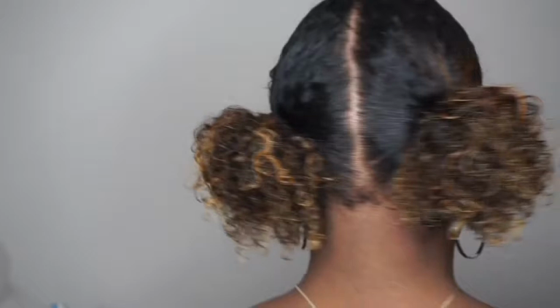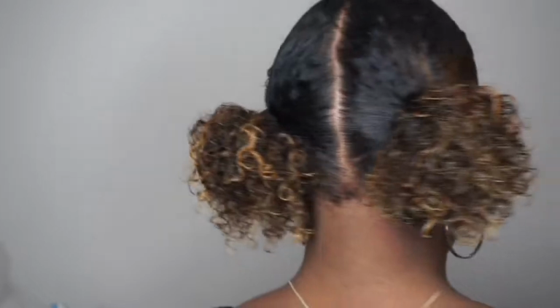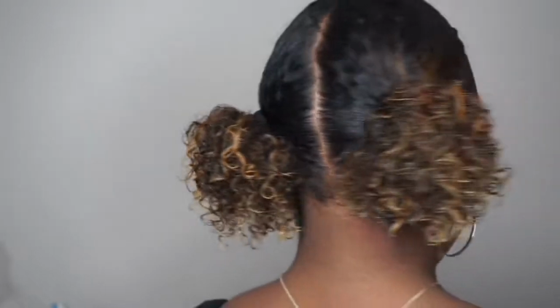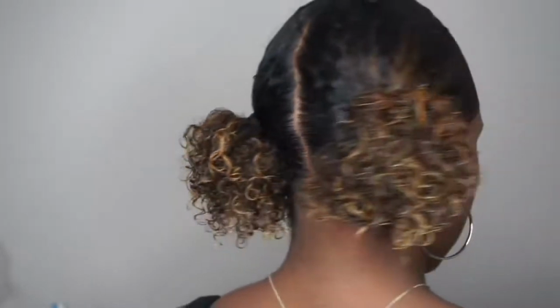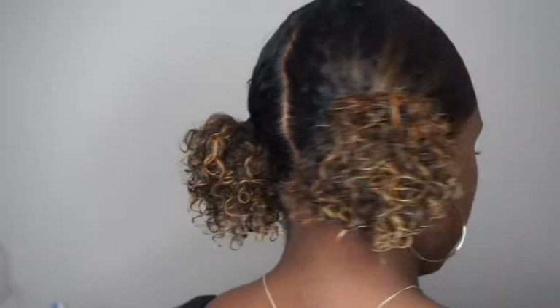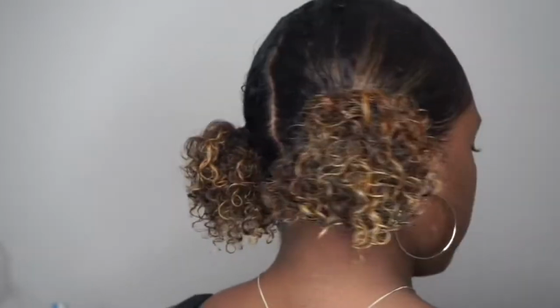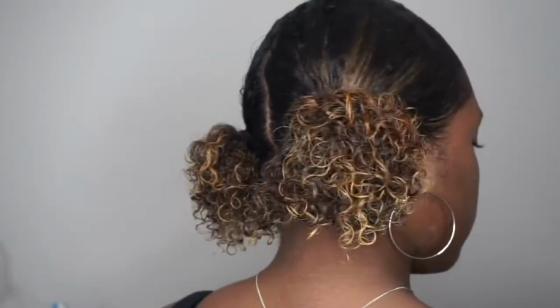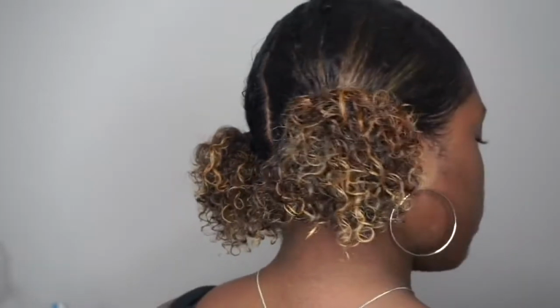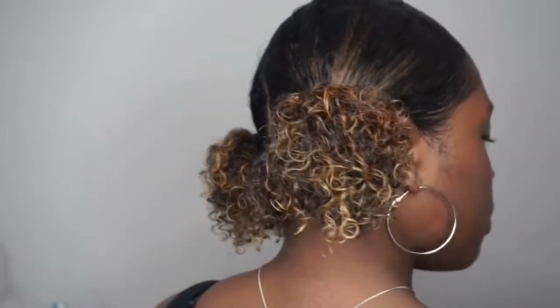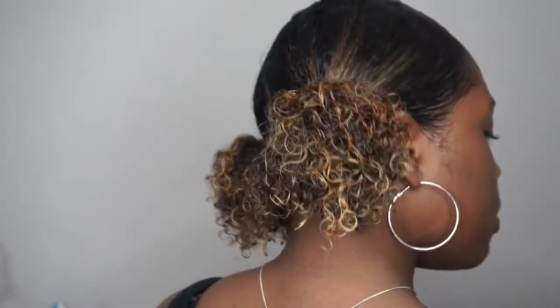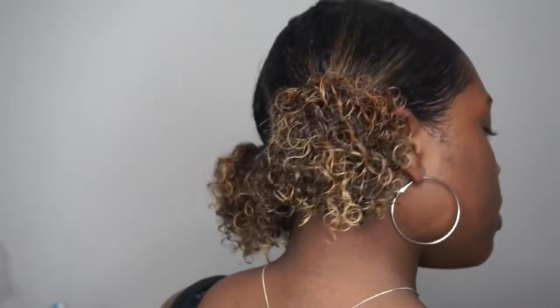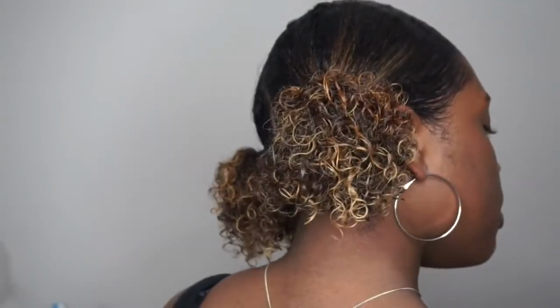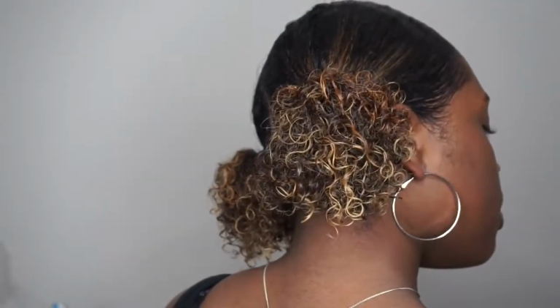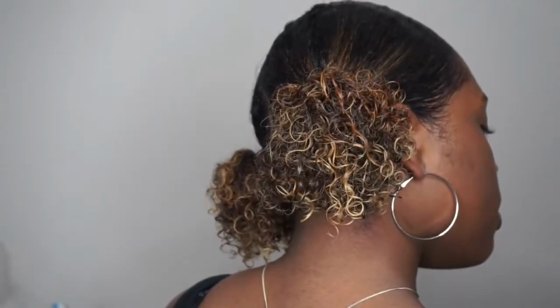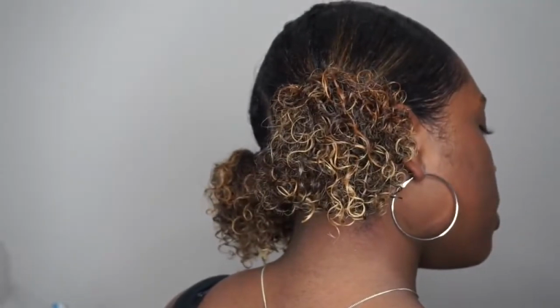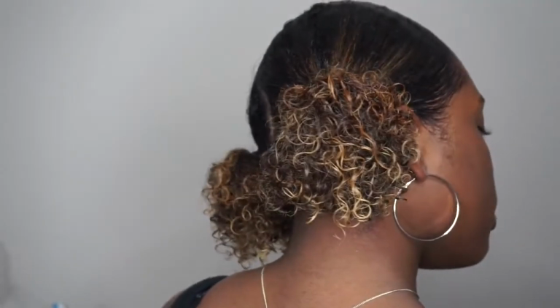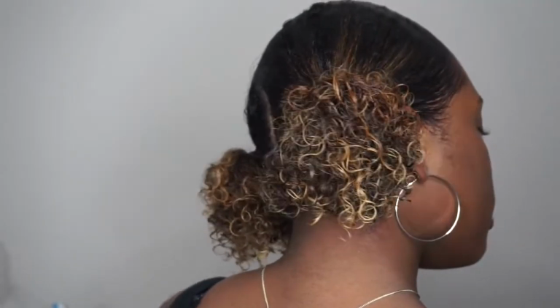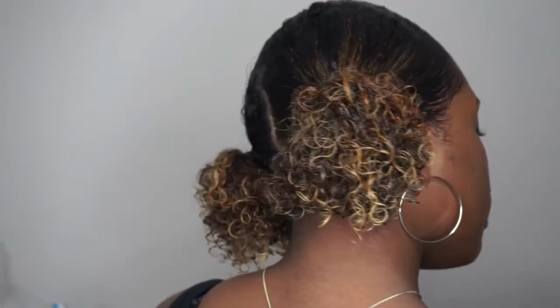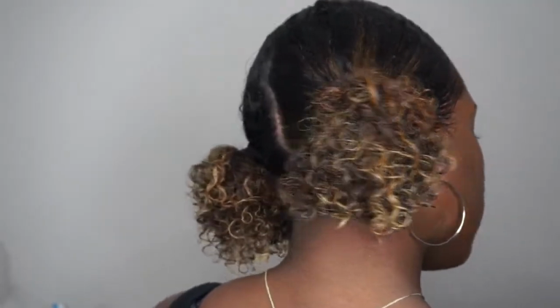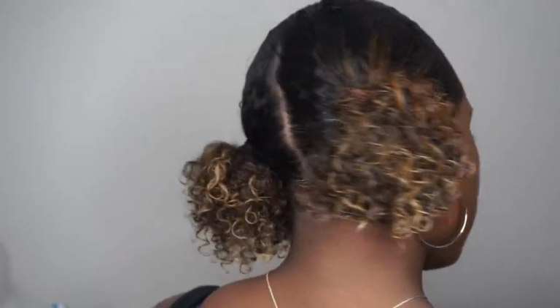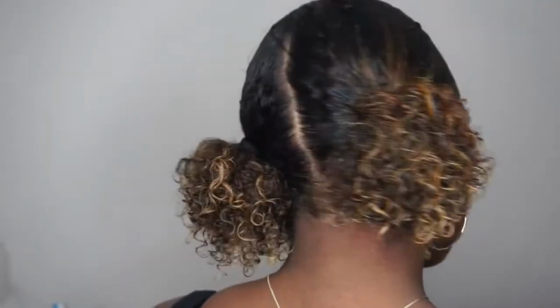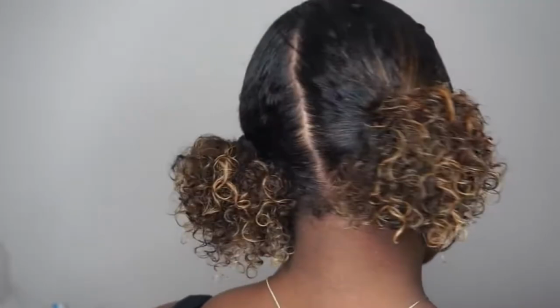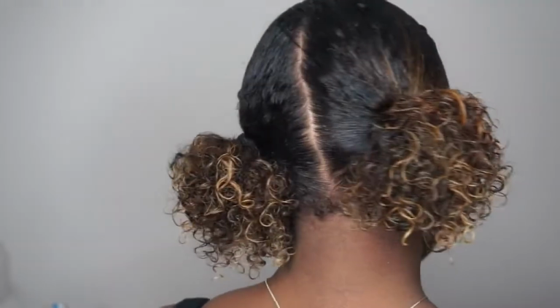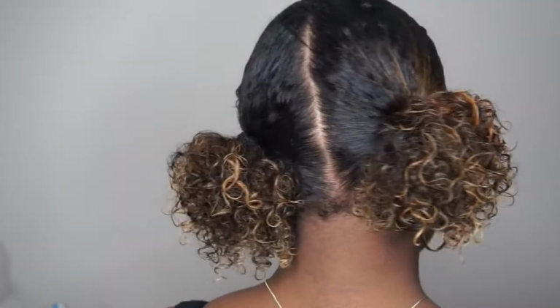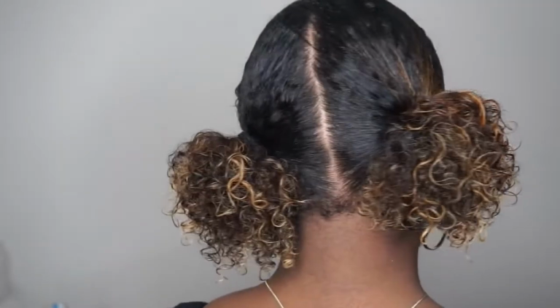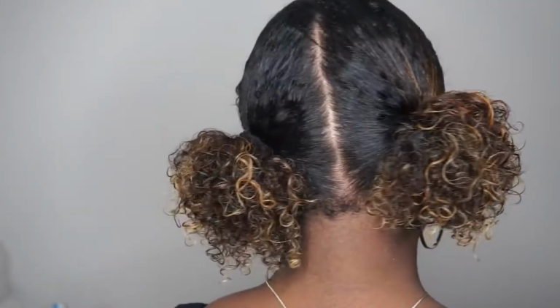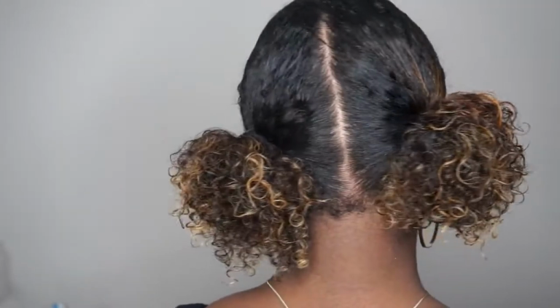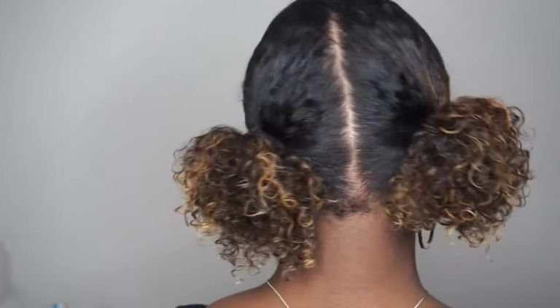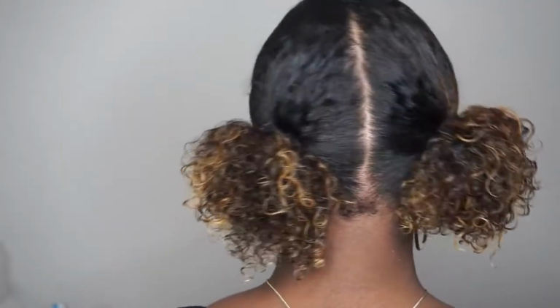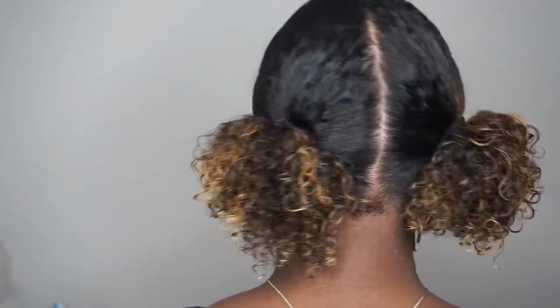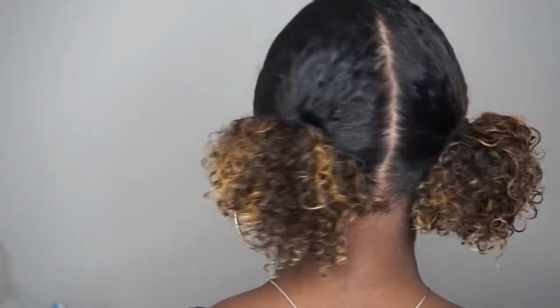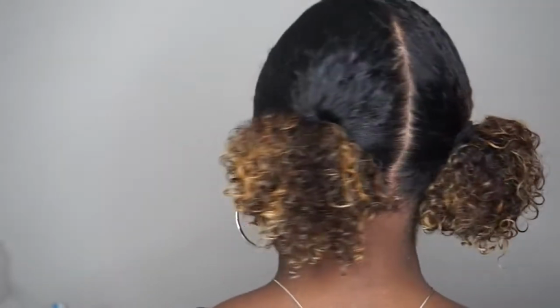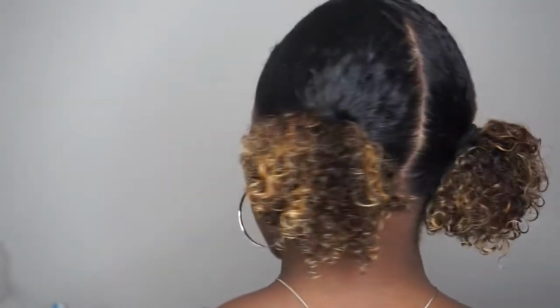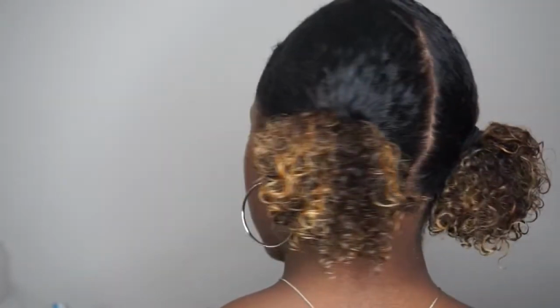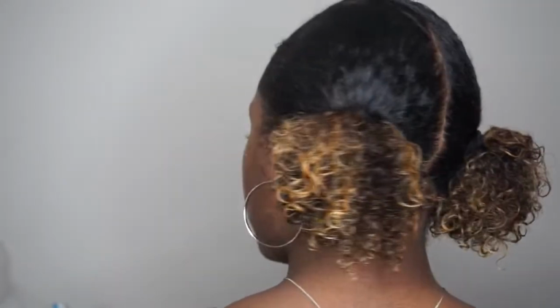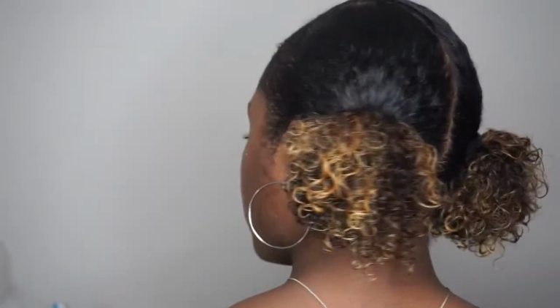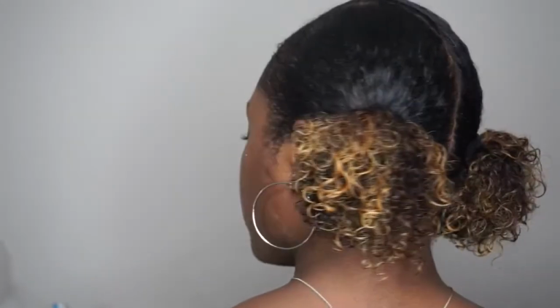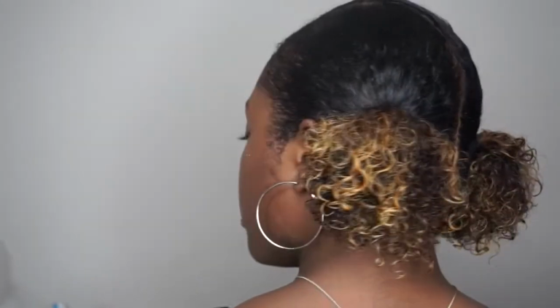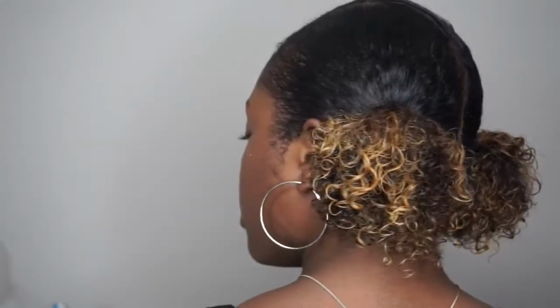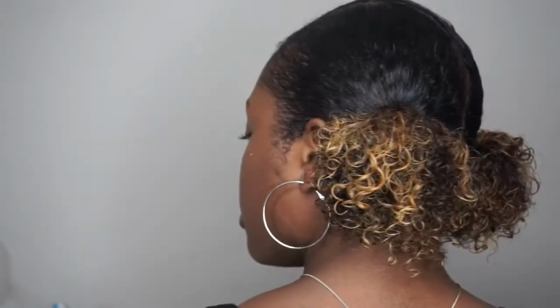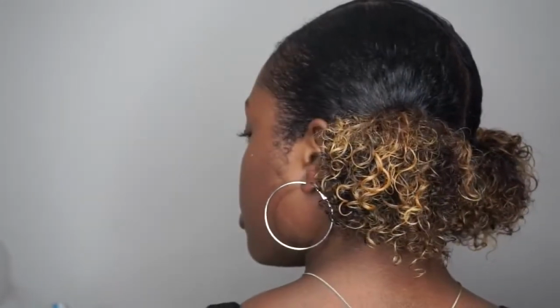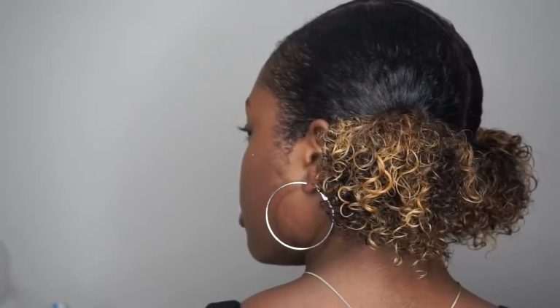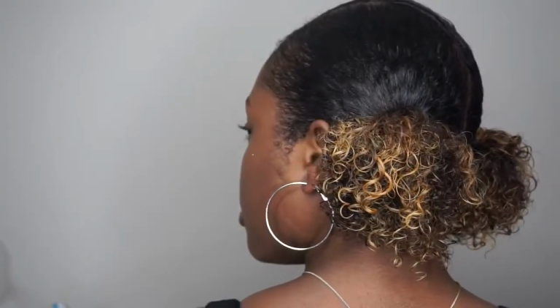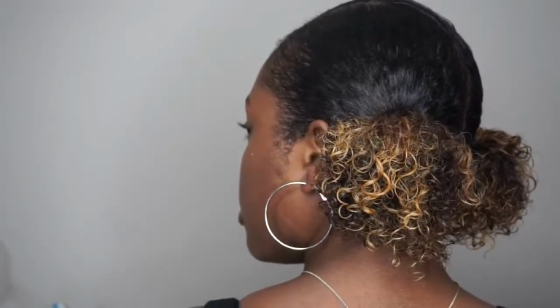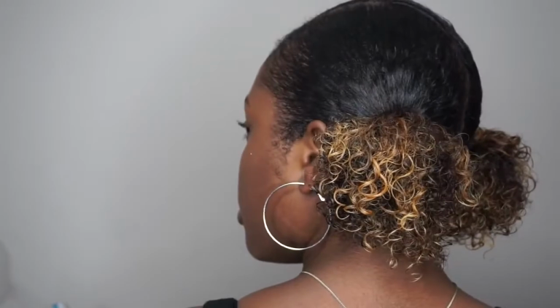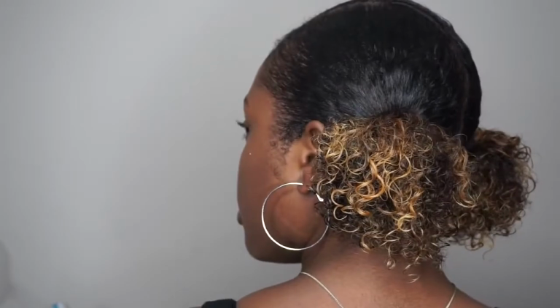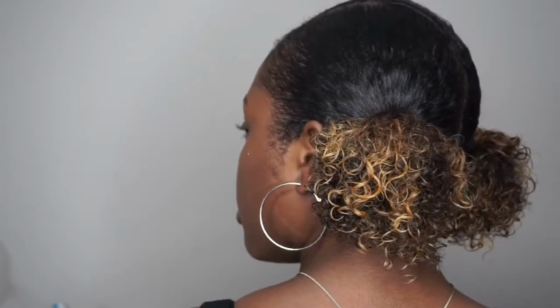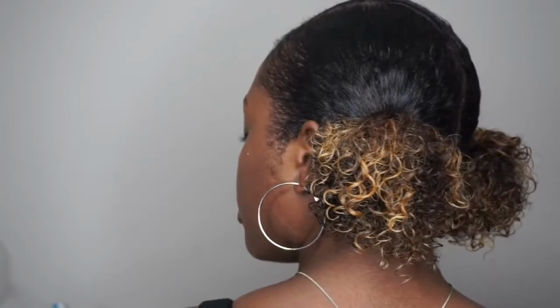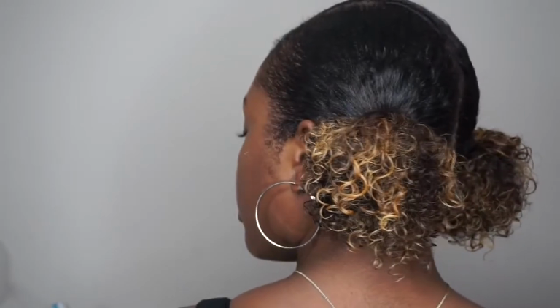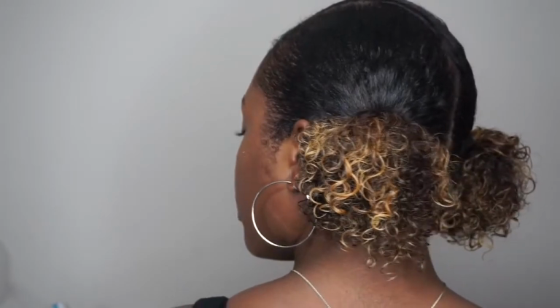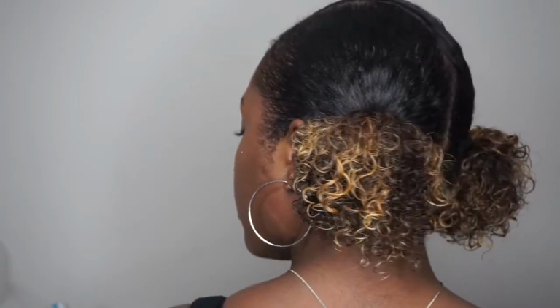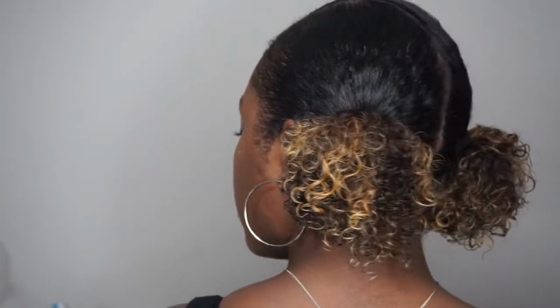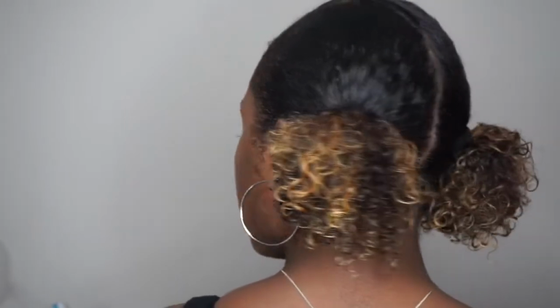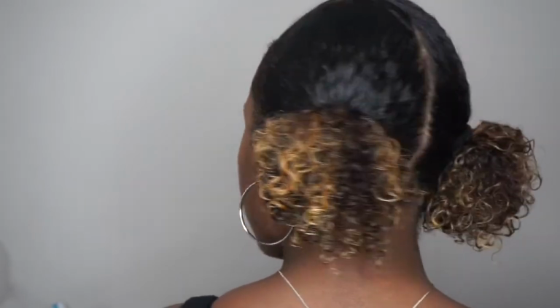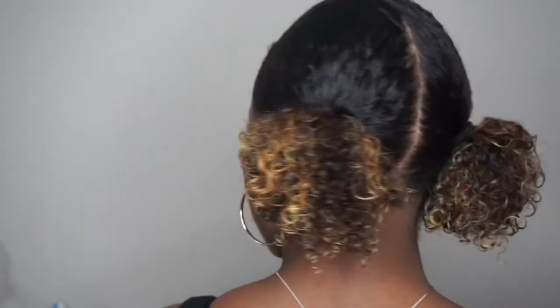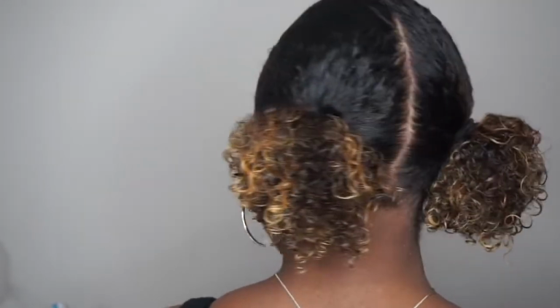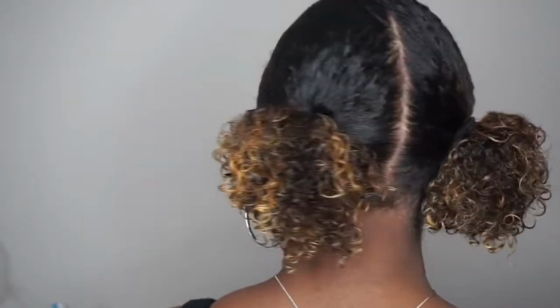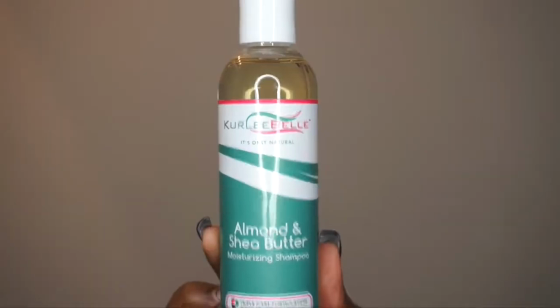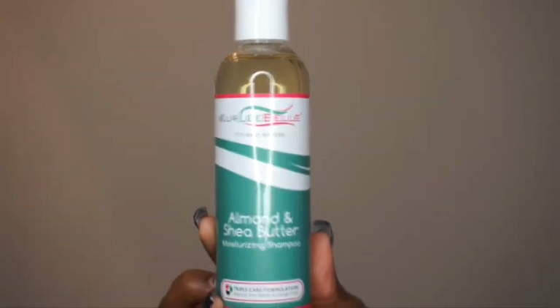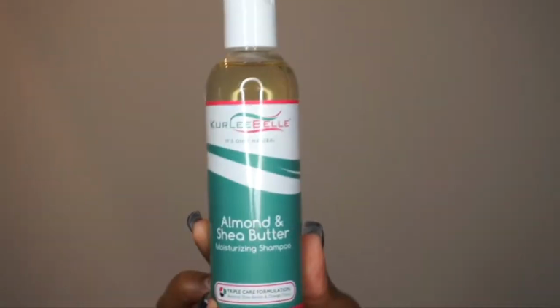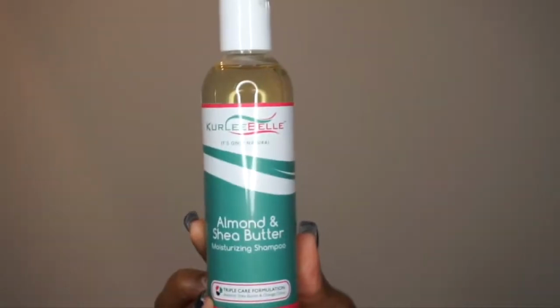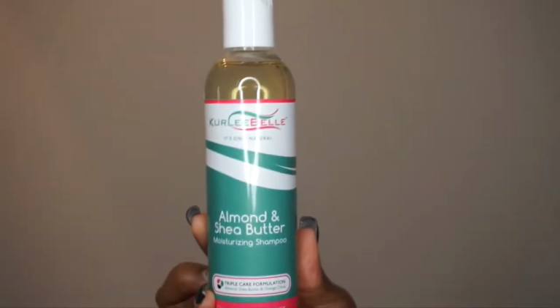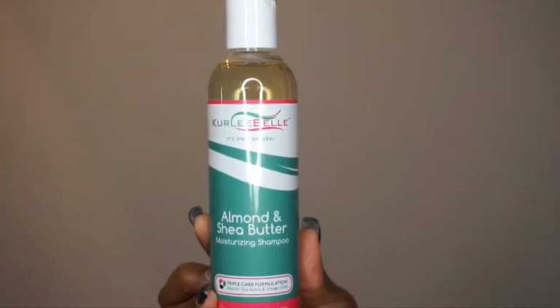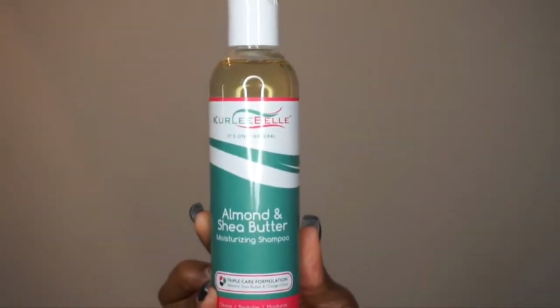Hey you guys! Welcome back to my channel. So I just wanted to show you my favorite low maintenance hairstyle using the Curly Bell products.